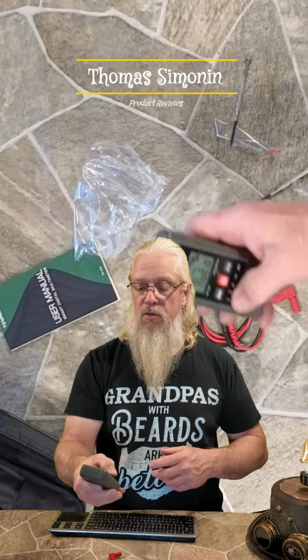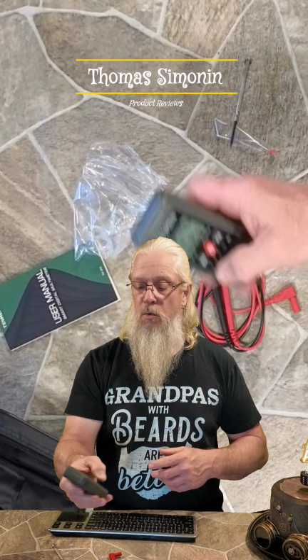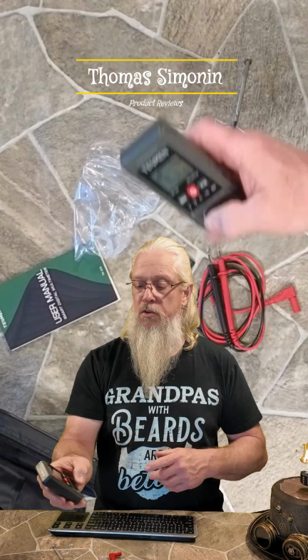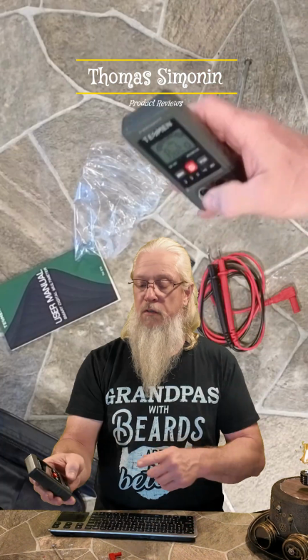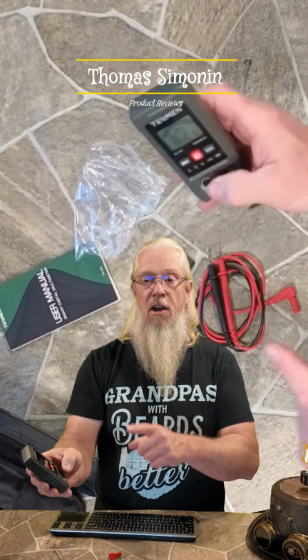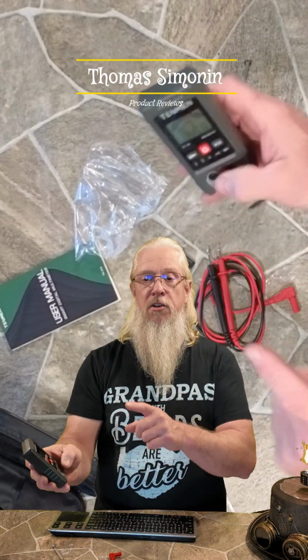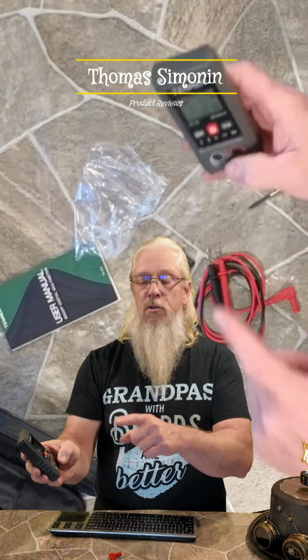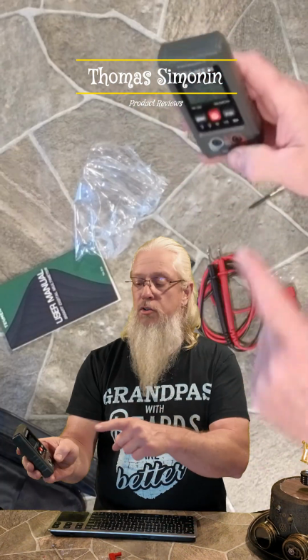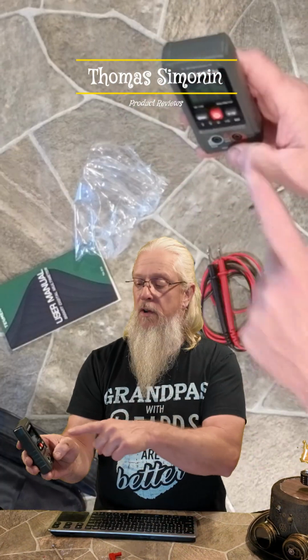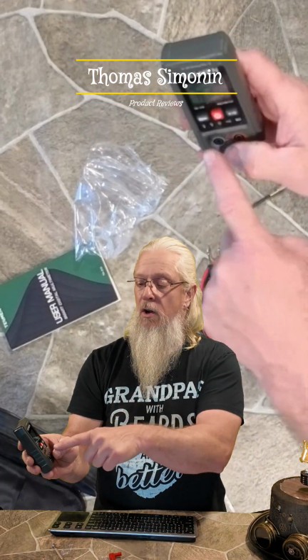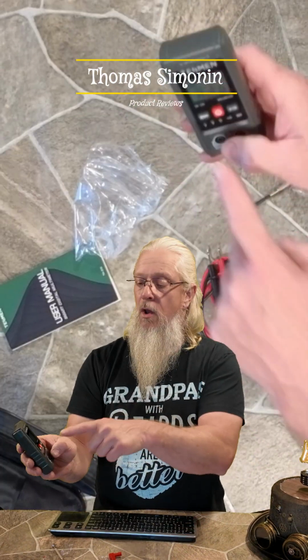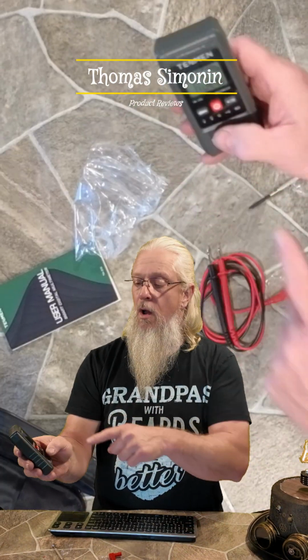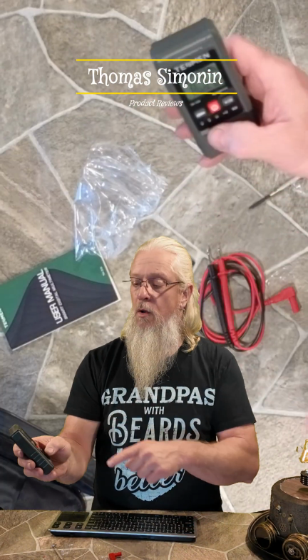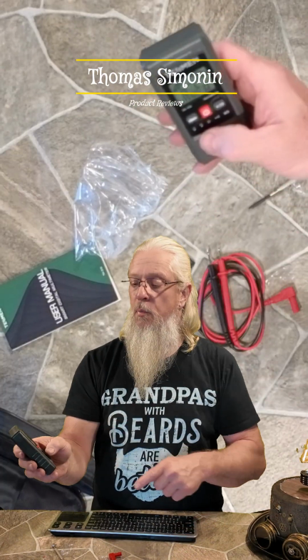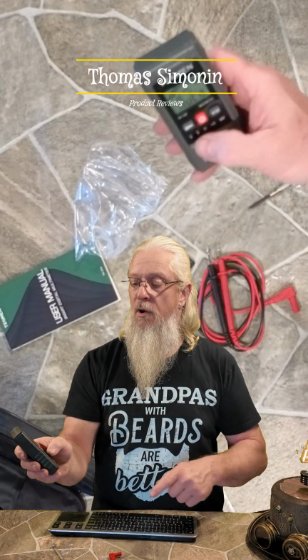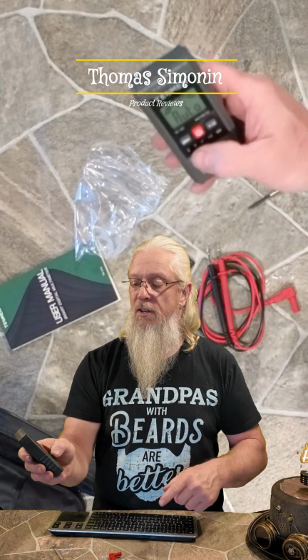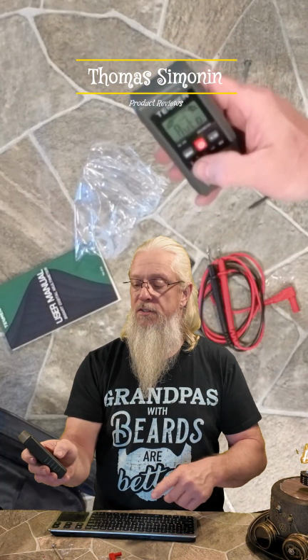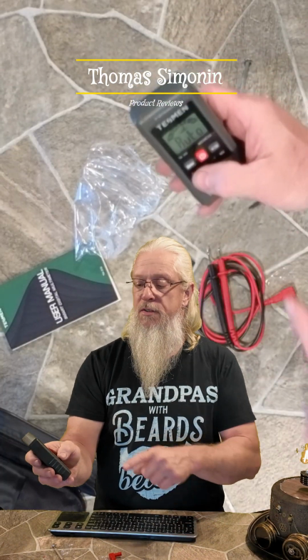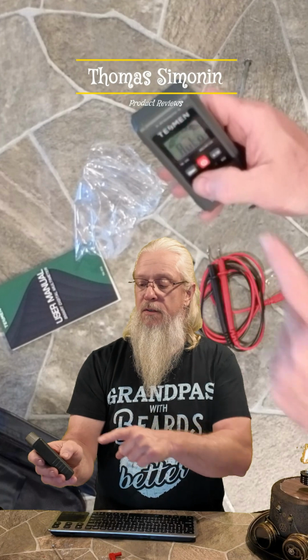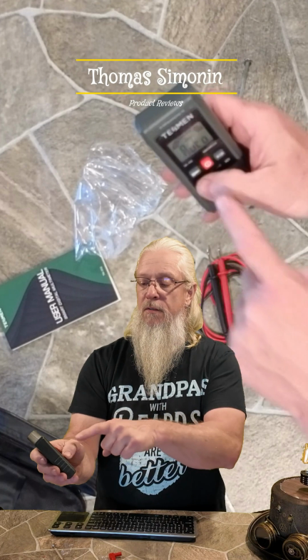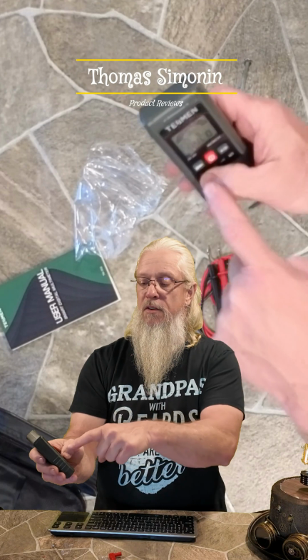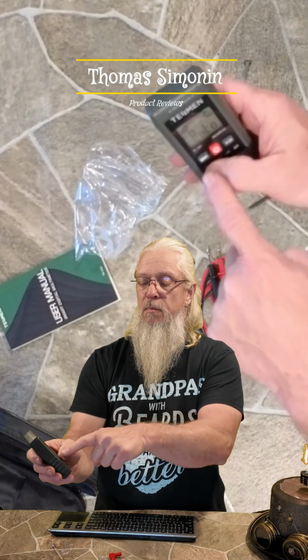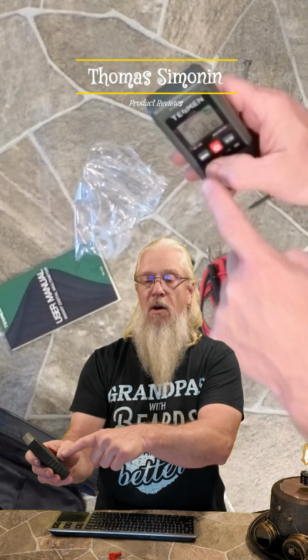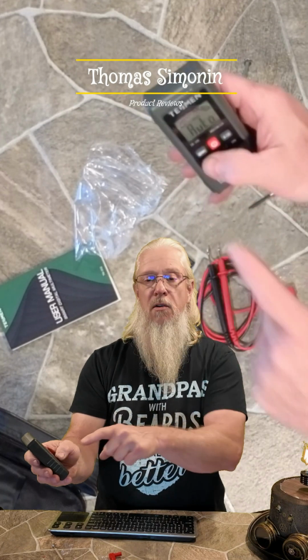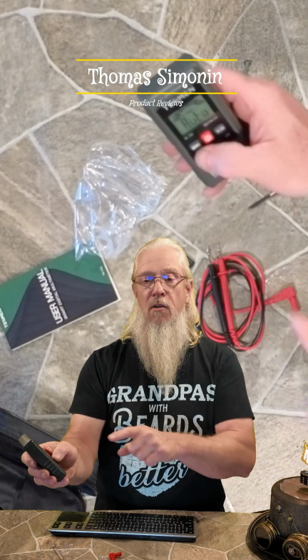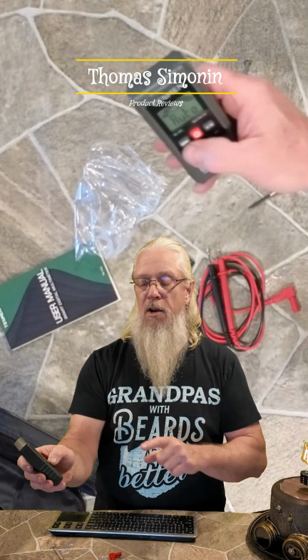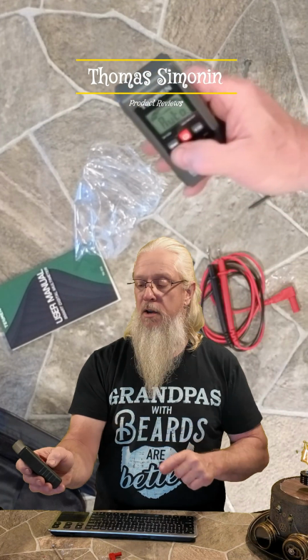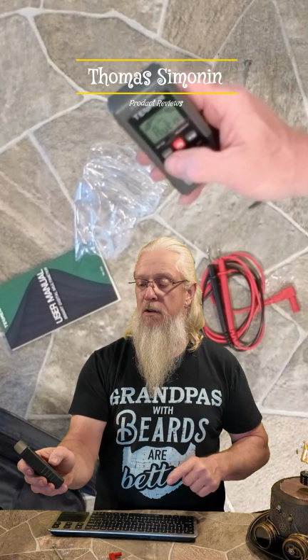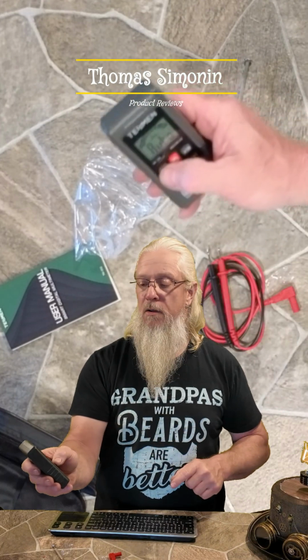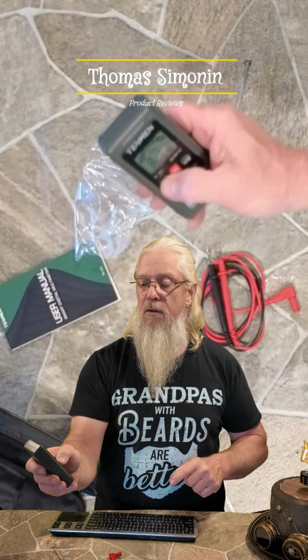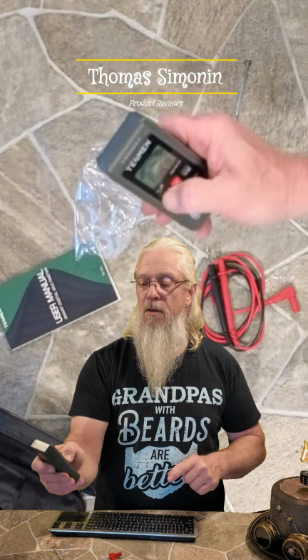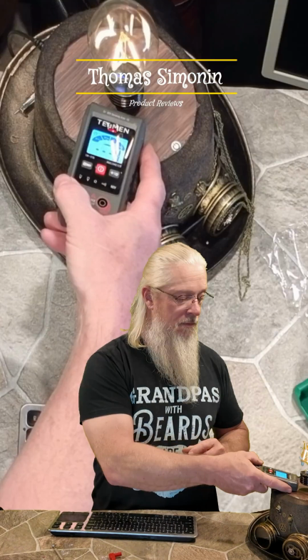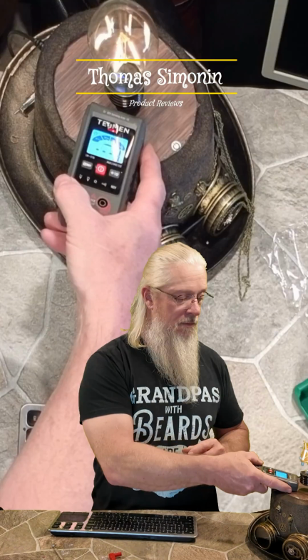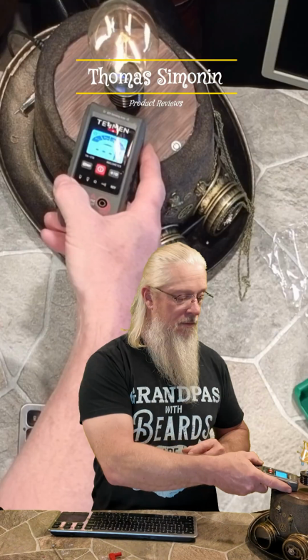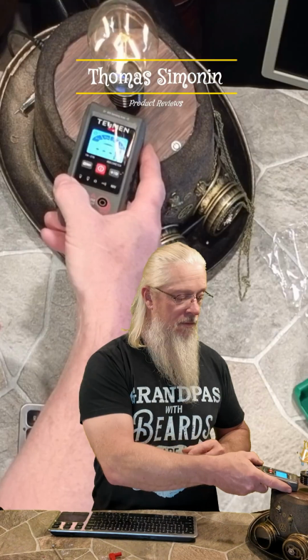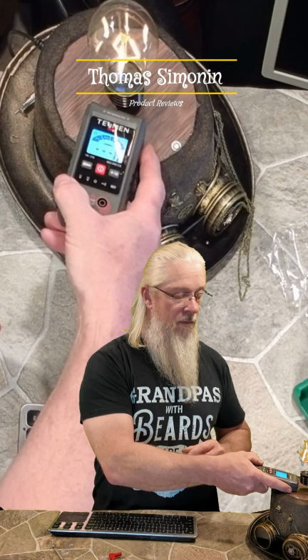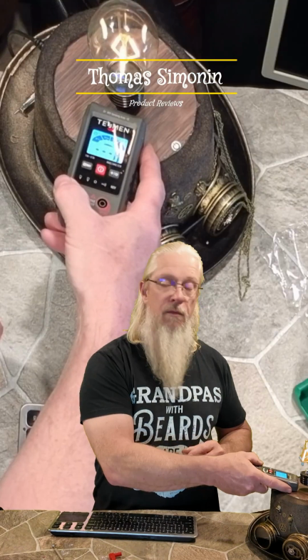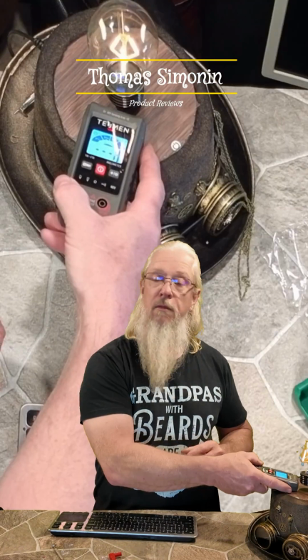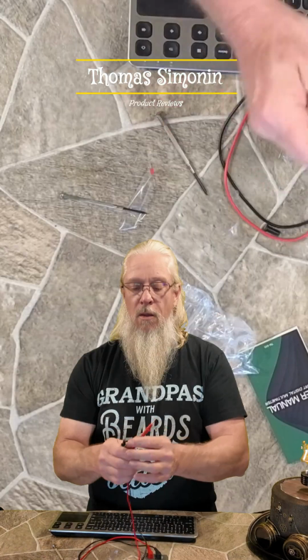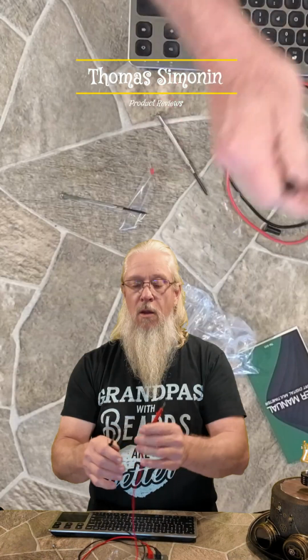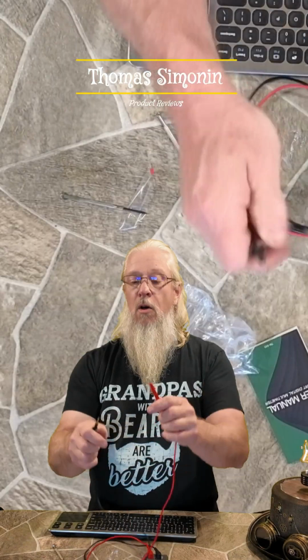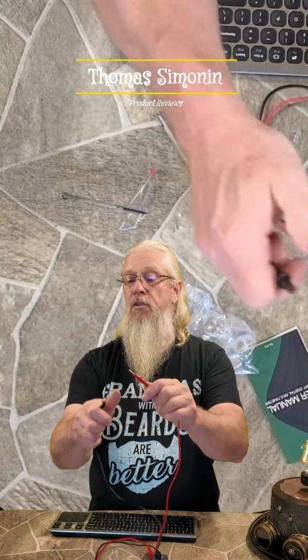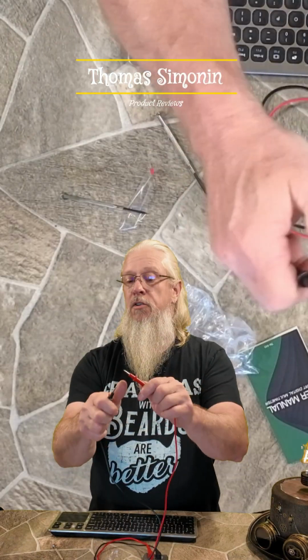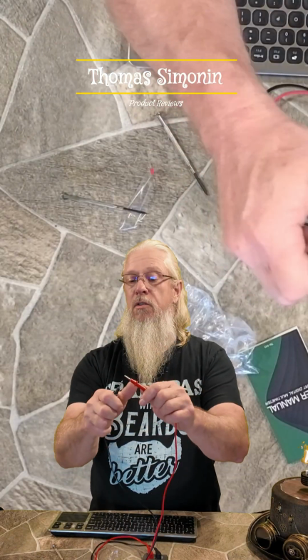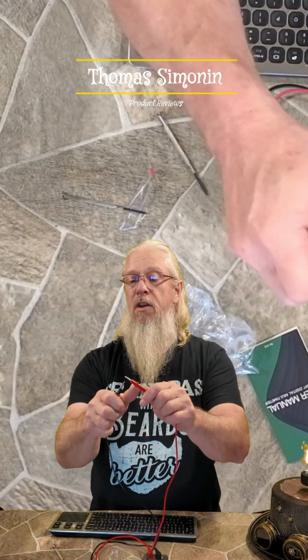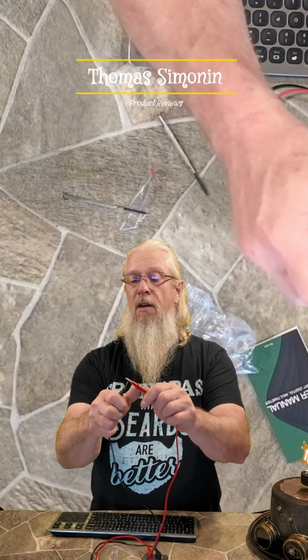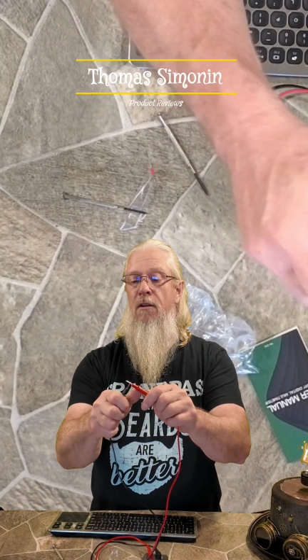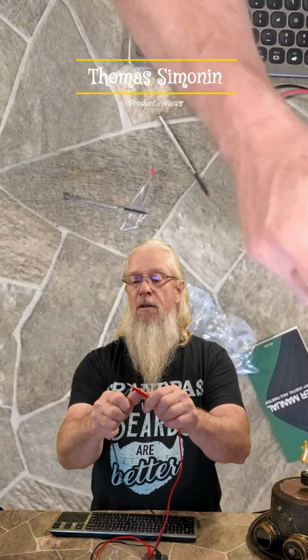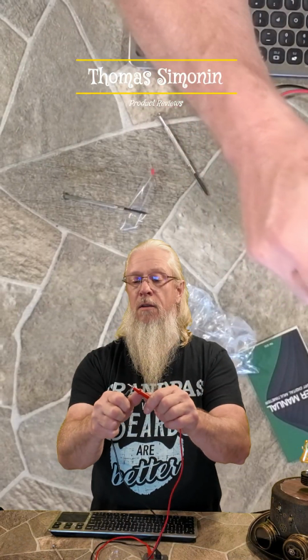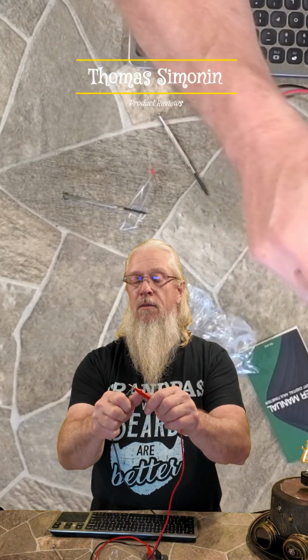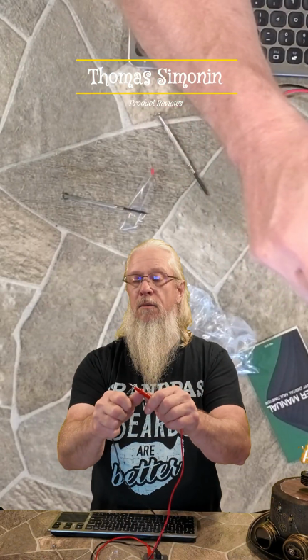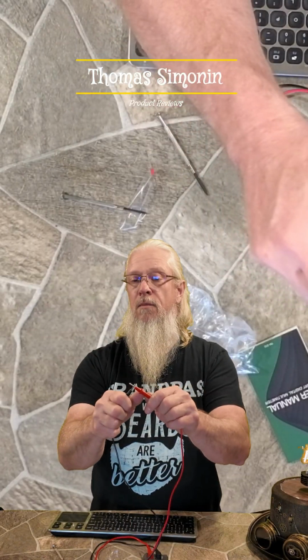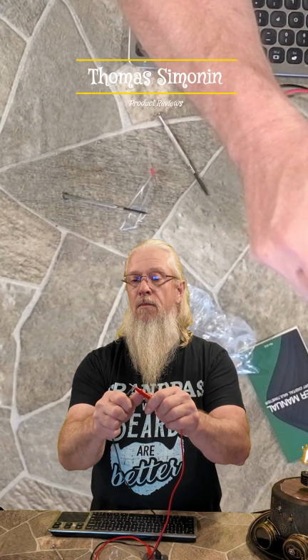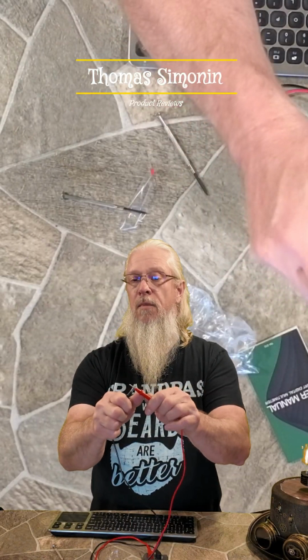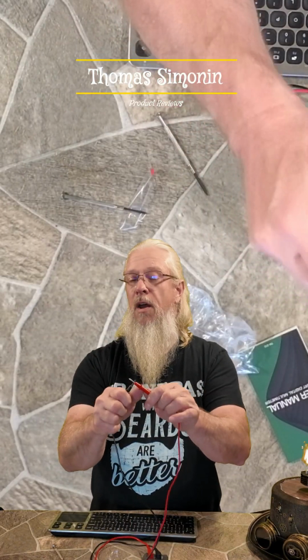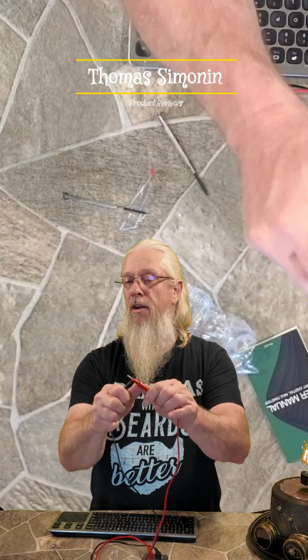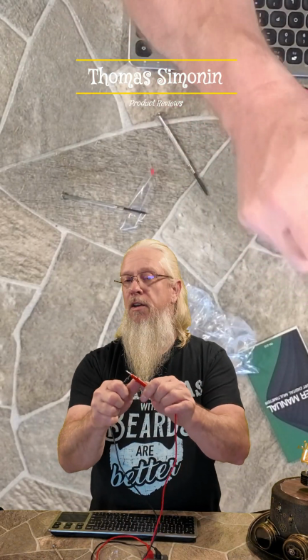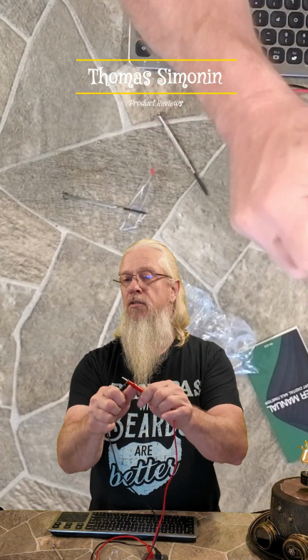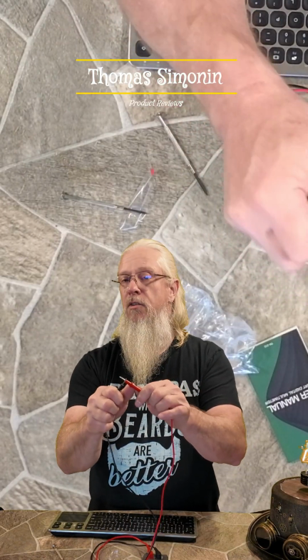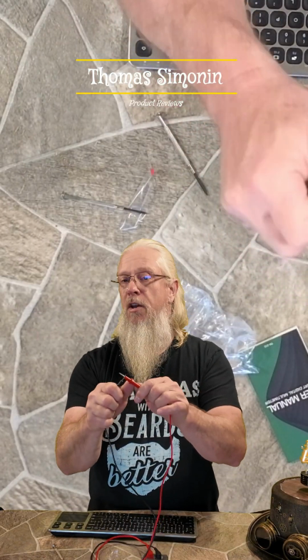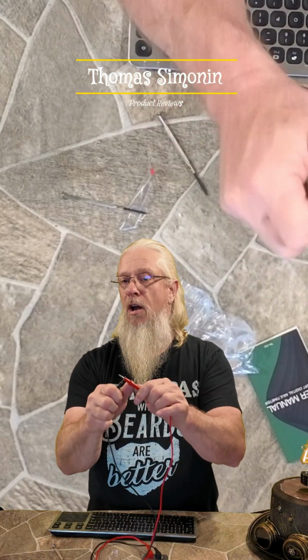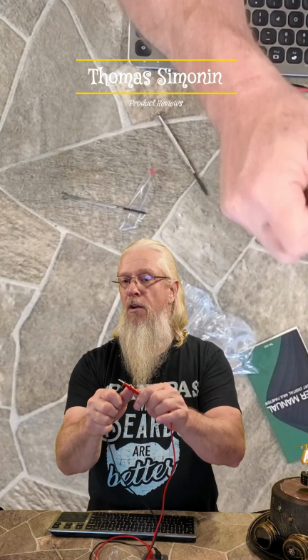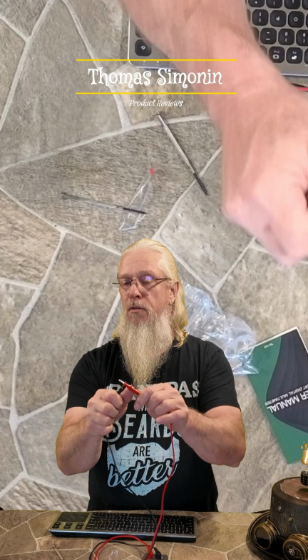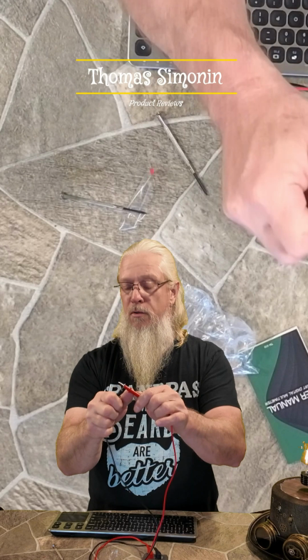What you've got to do is long press this button right here, hold the two together, and it gives you the continuity.